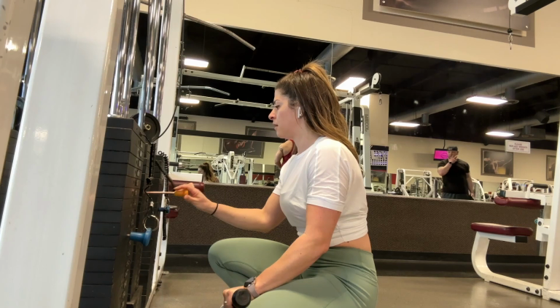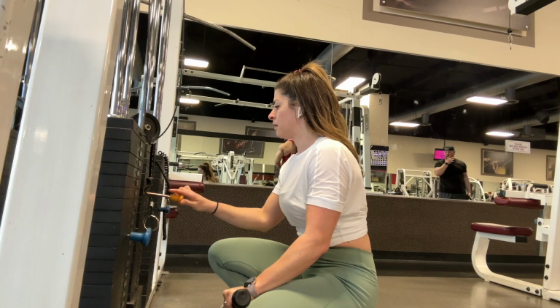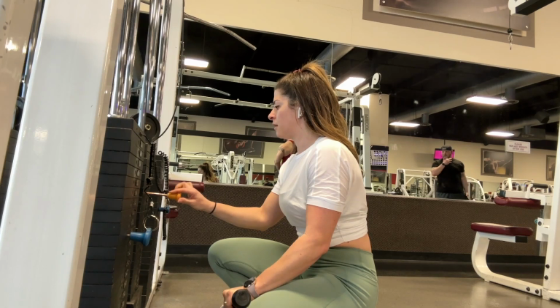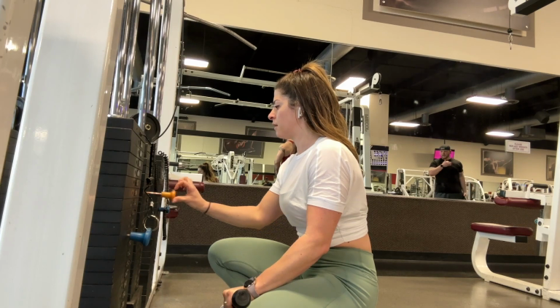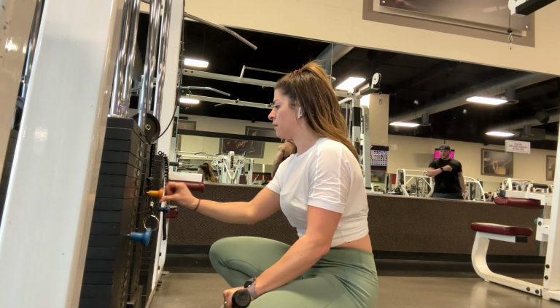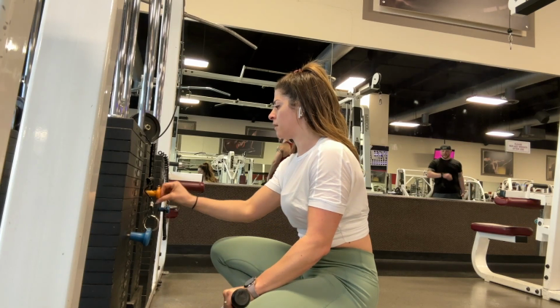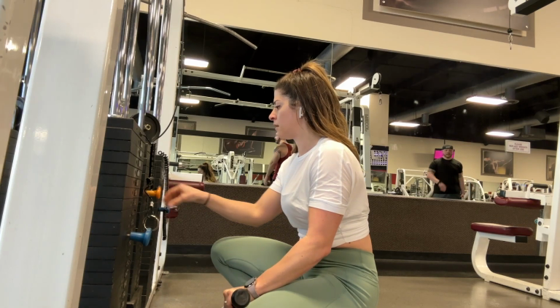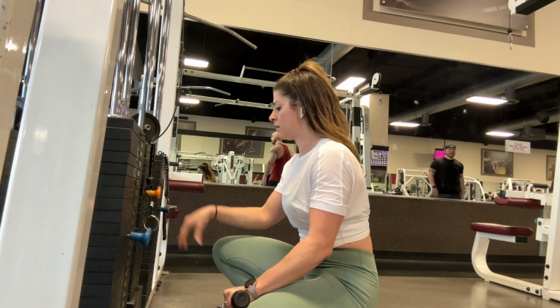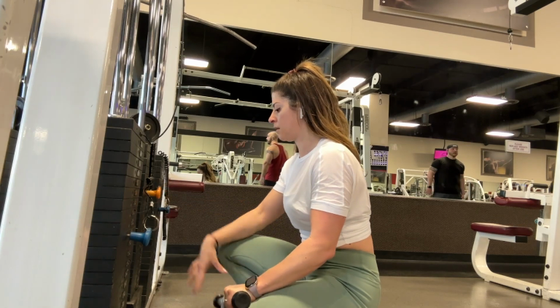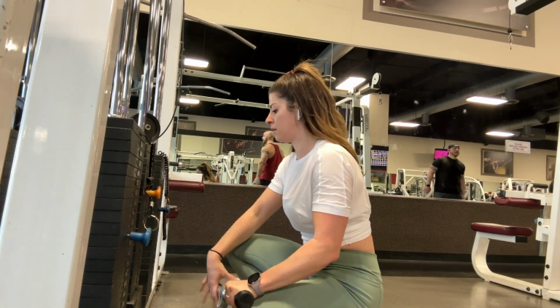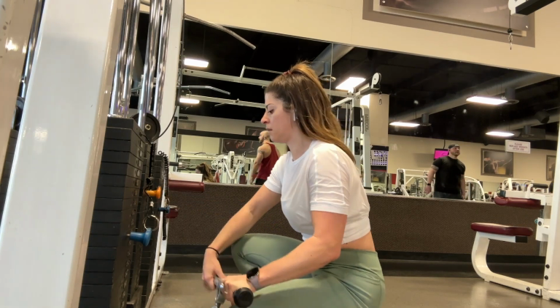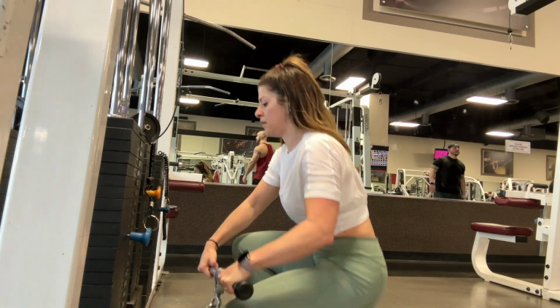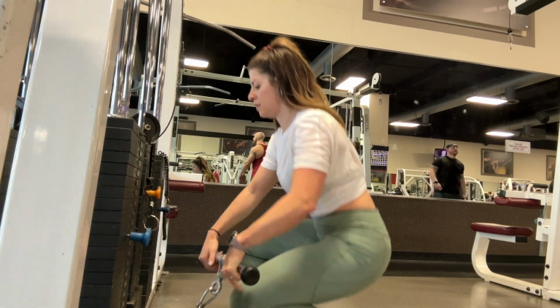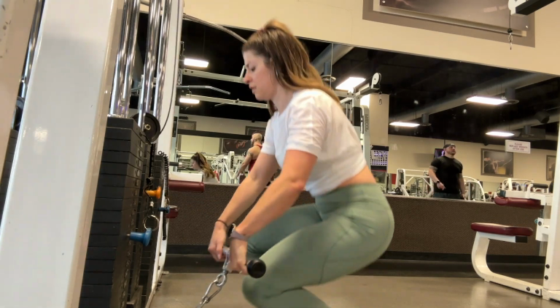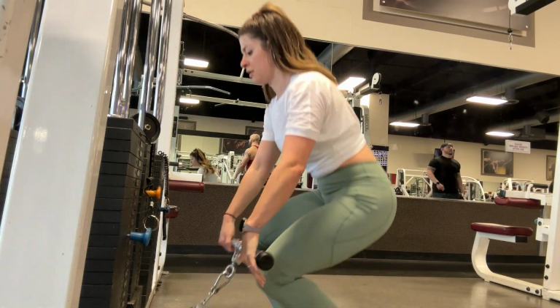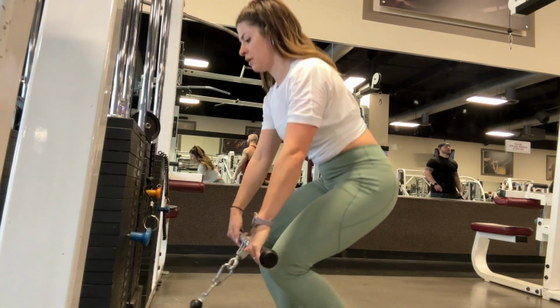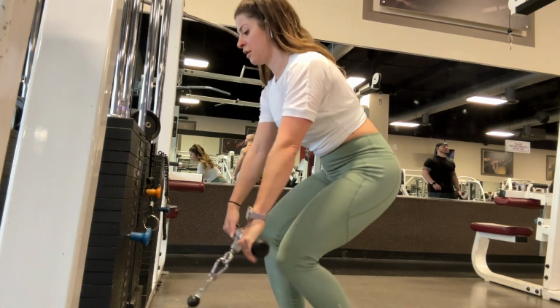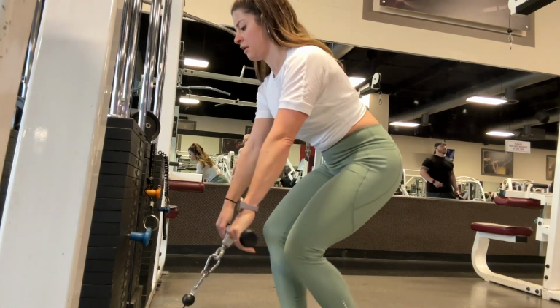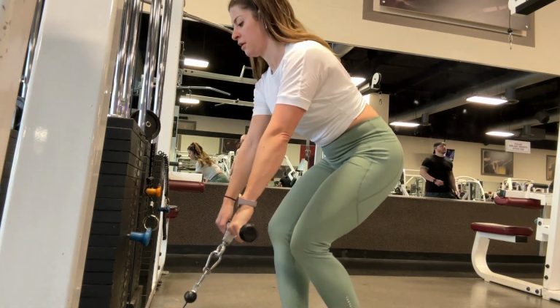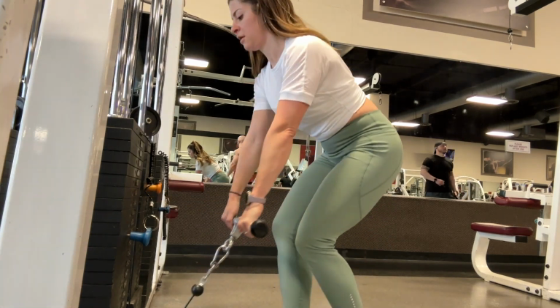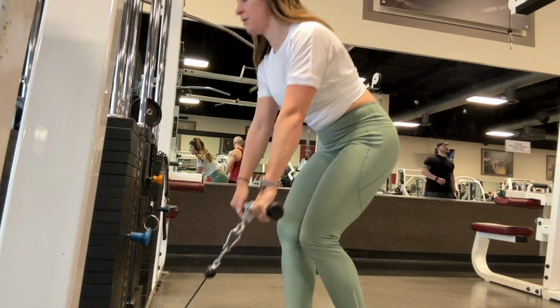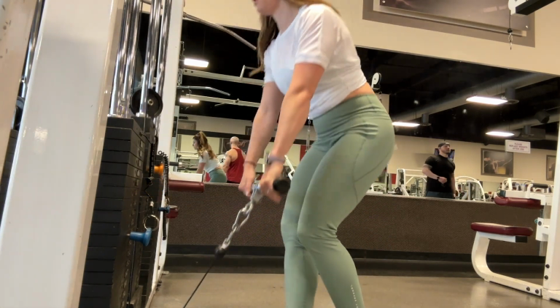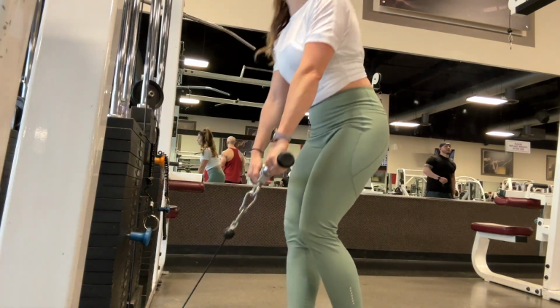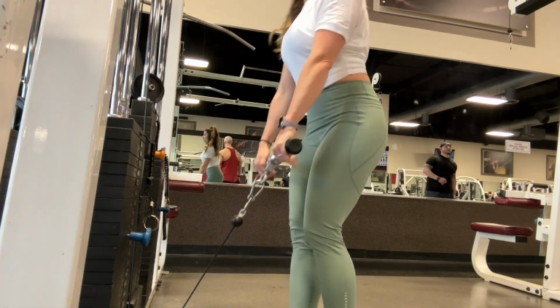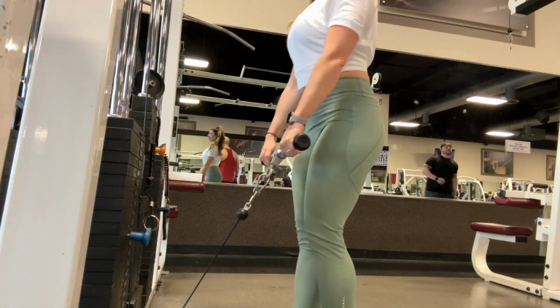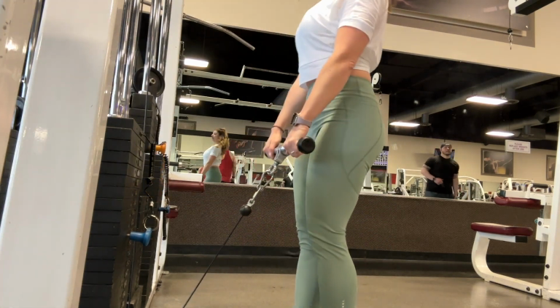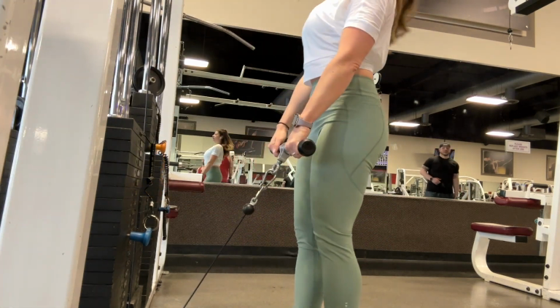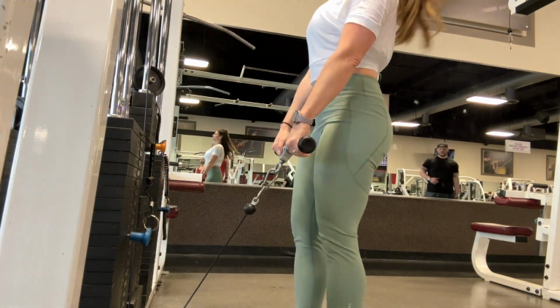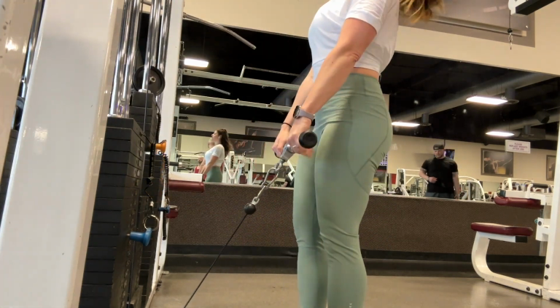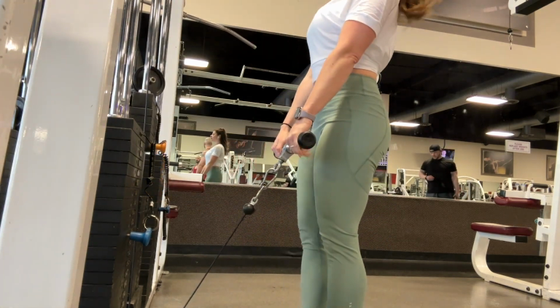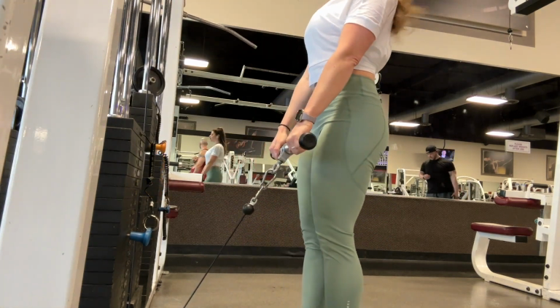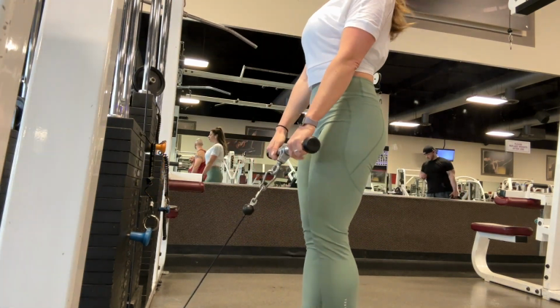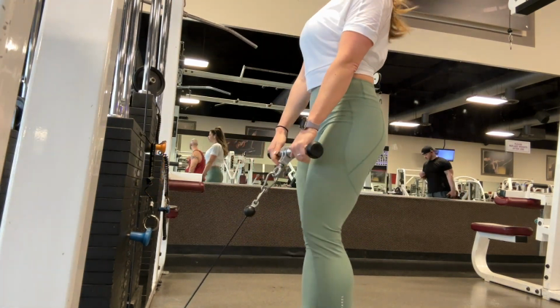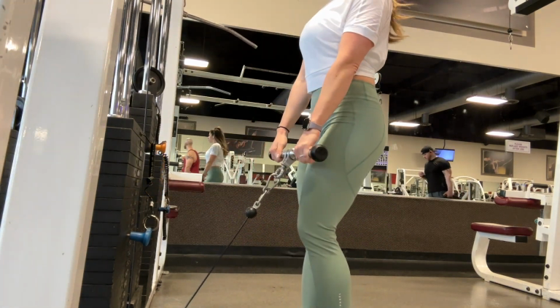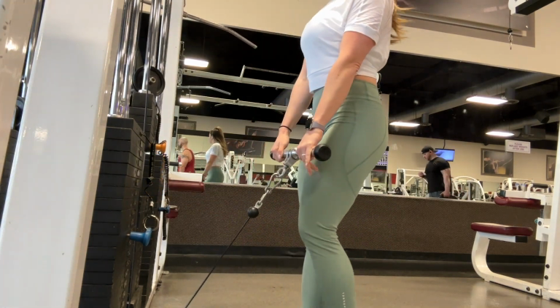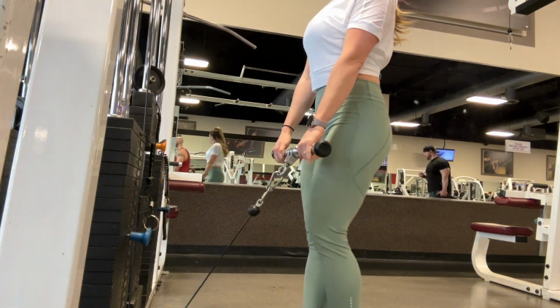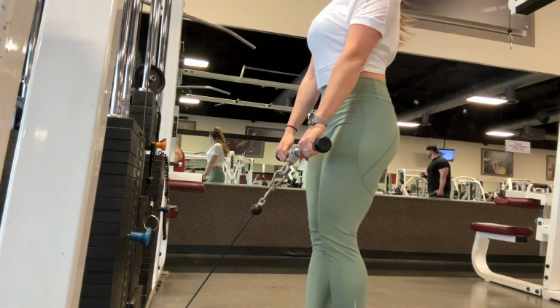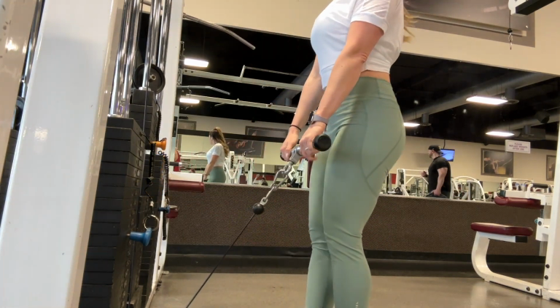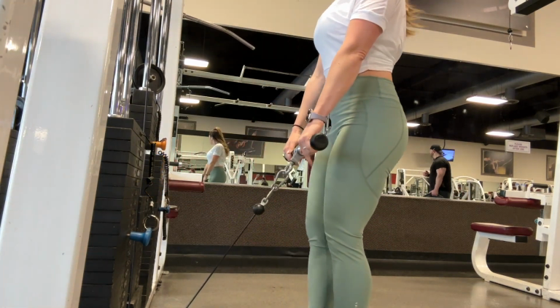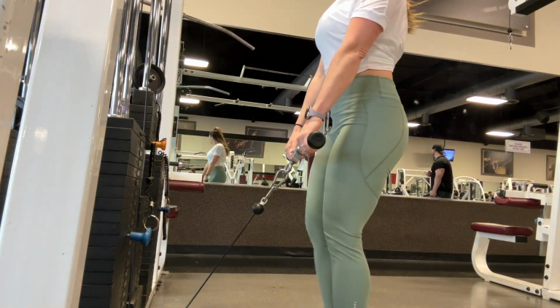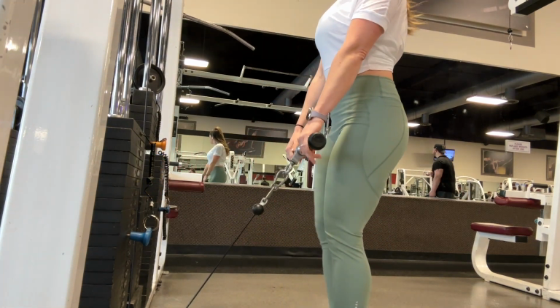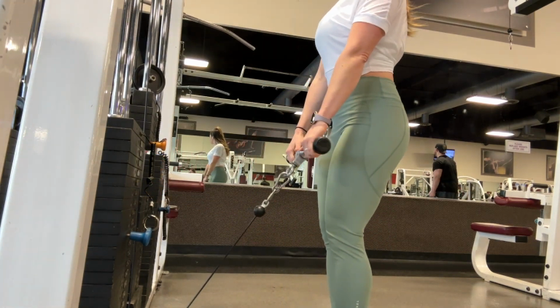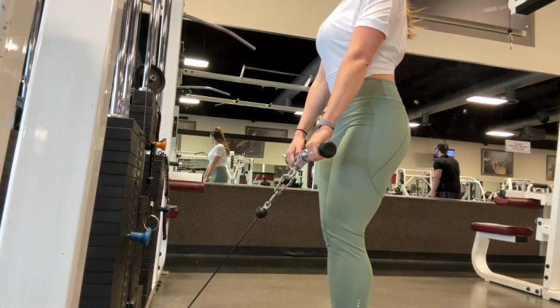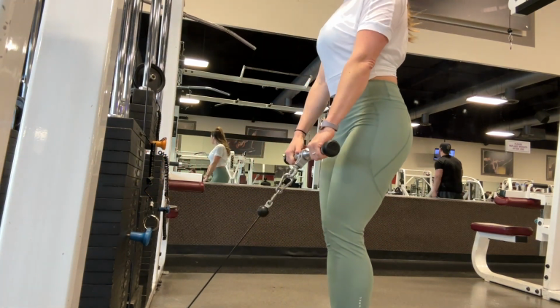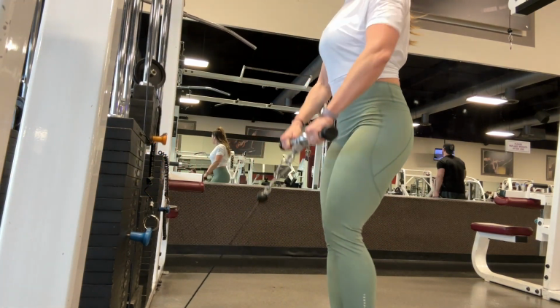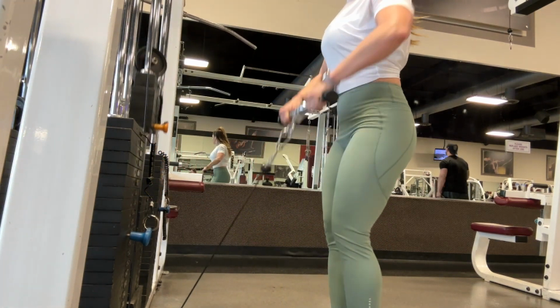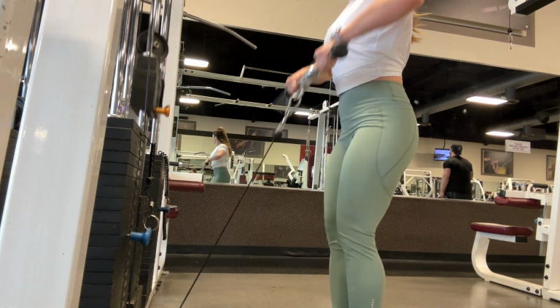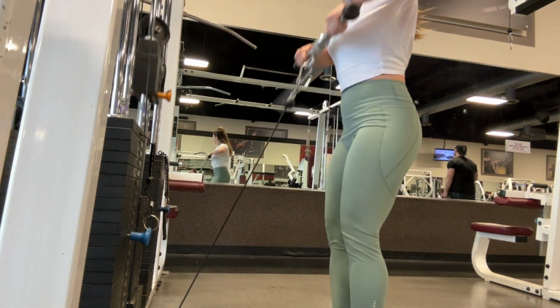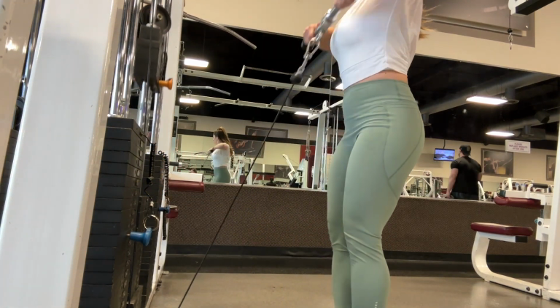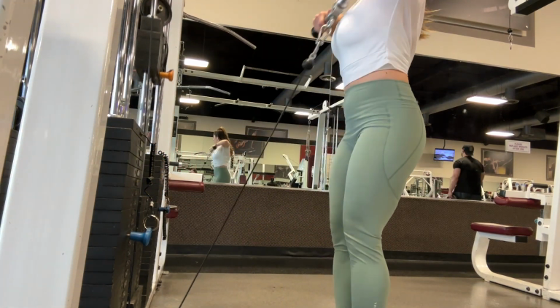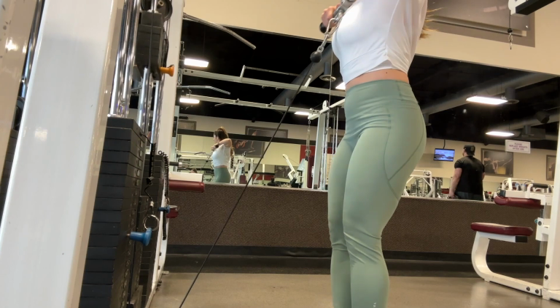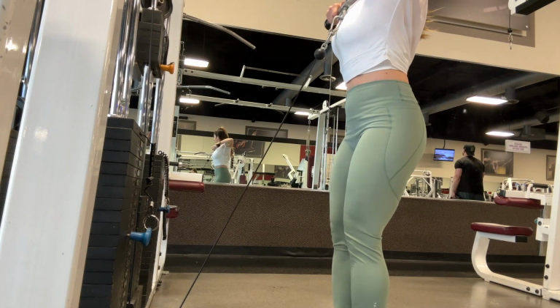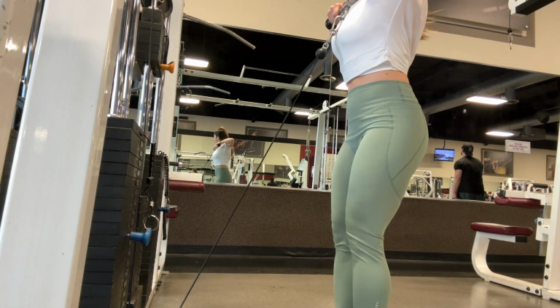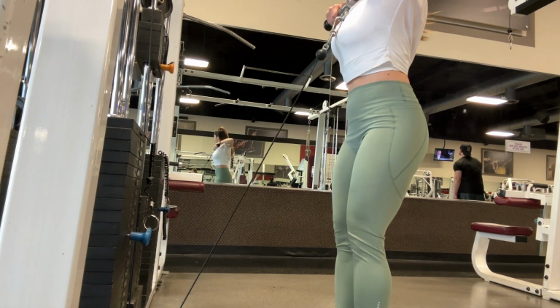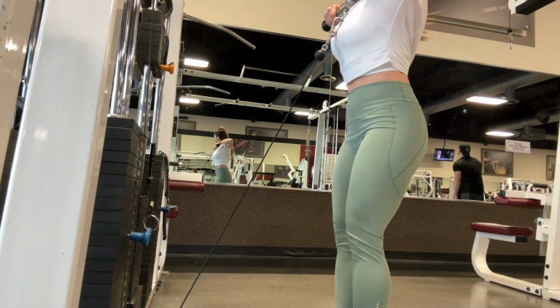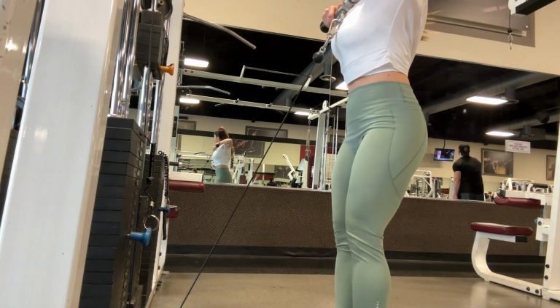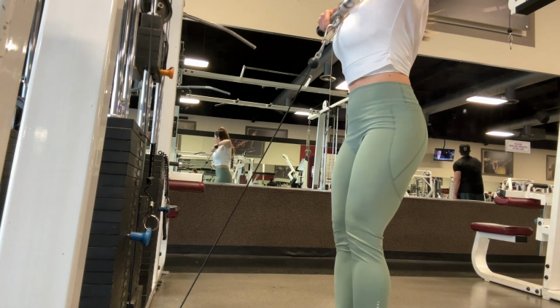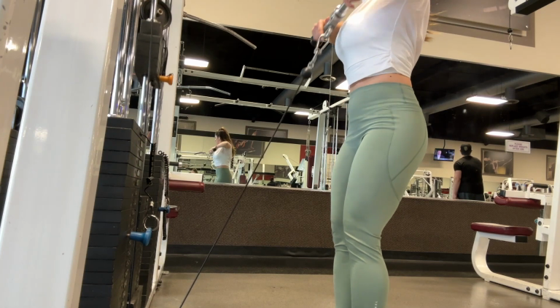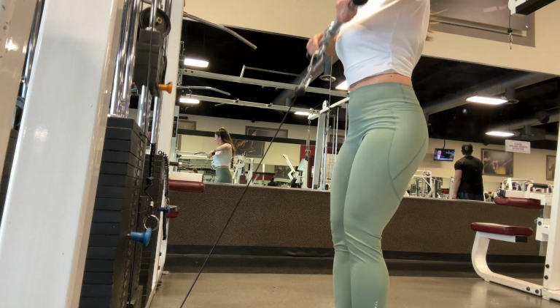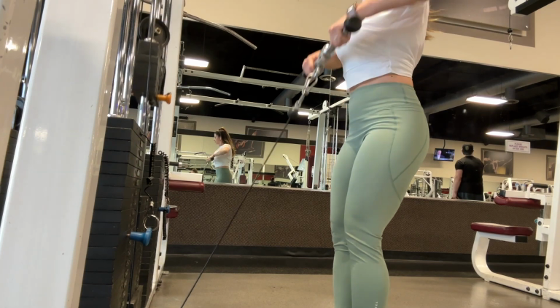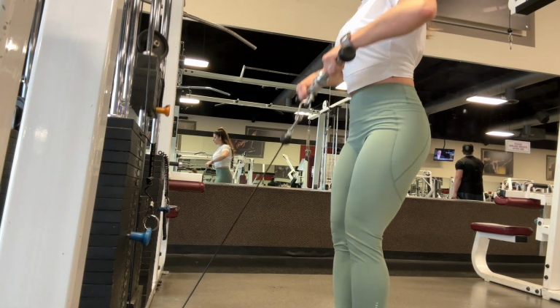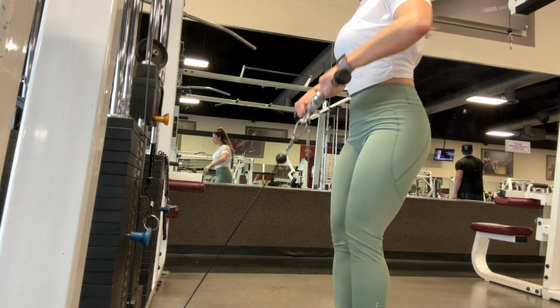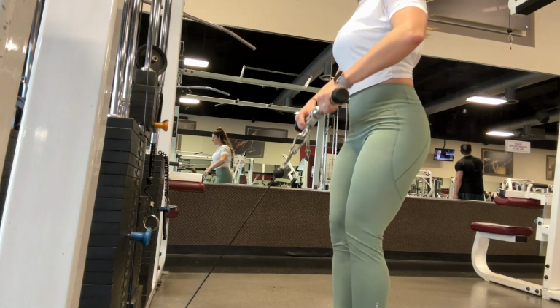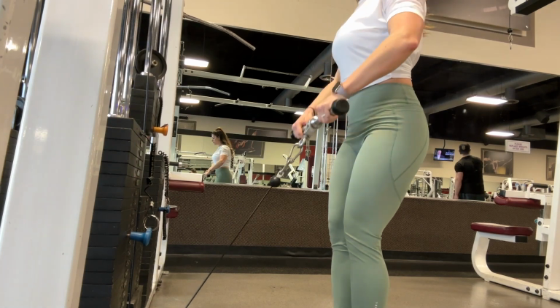Position a cable at the lowest setting and attach a straight bar. Grab it with an overhand grip and stand up close with the arms straight.